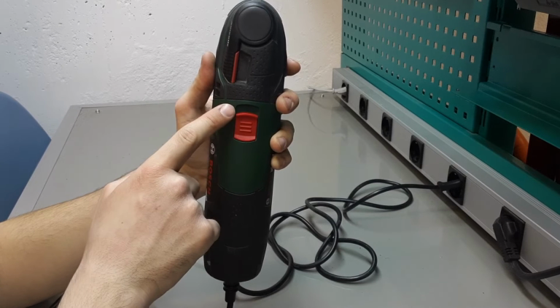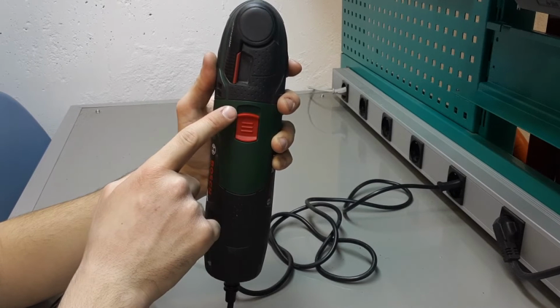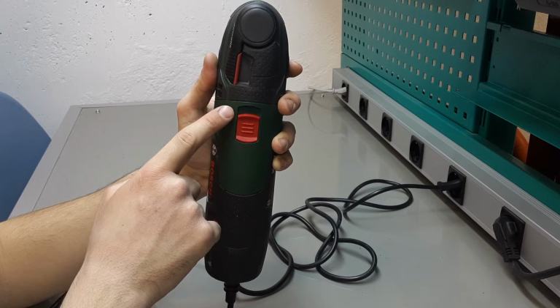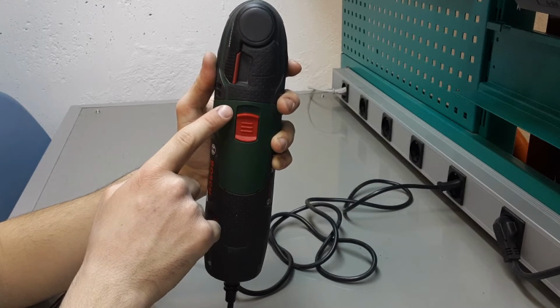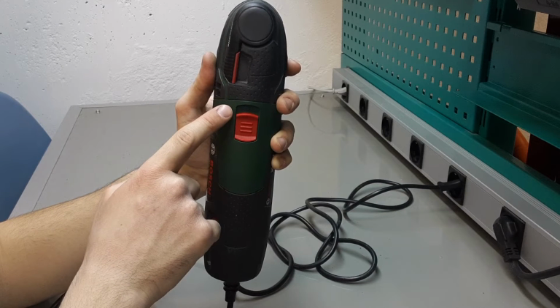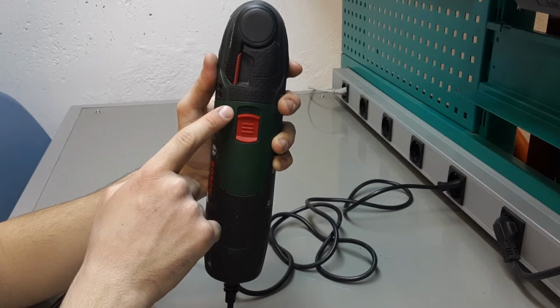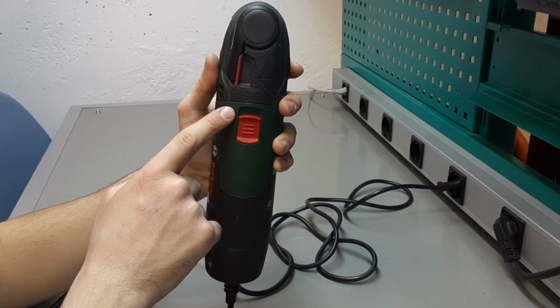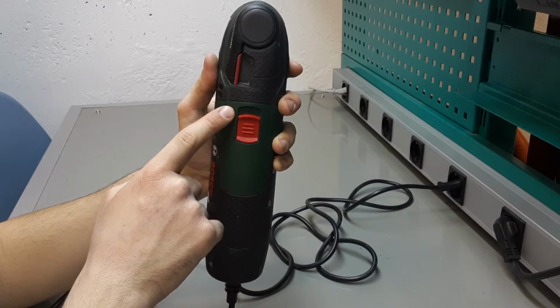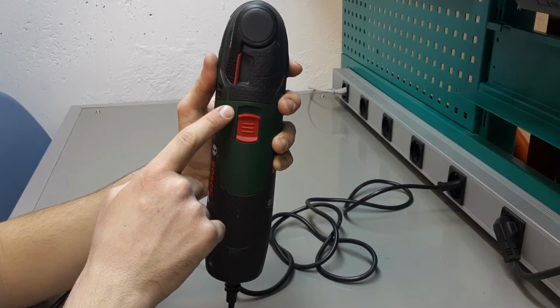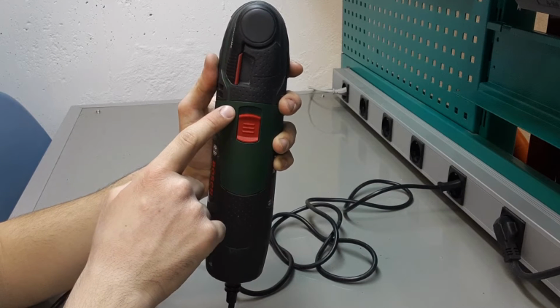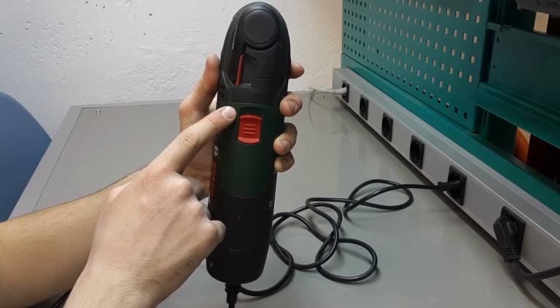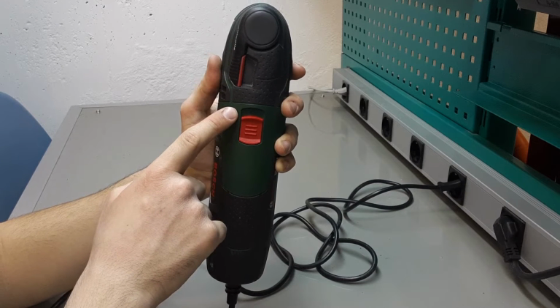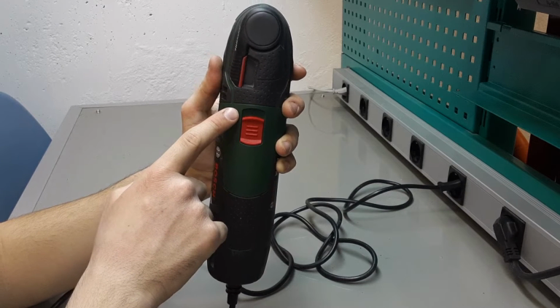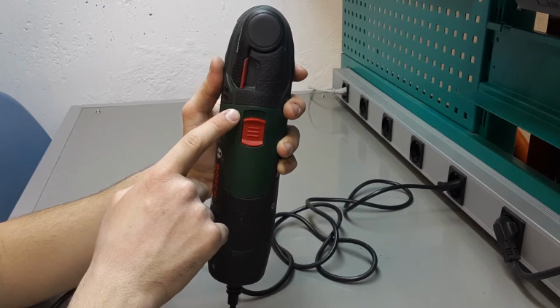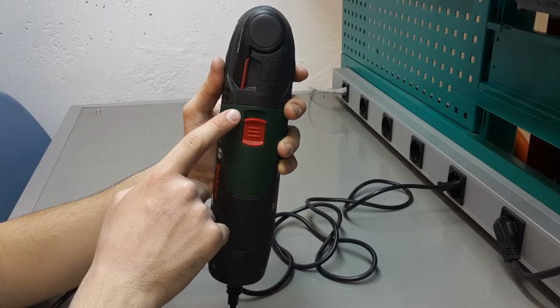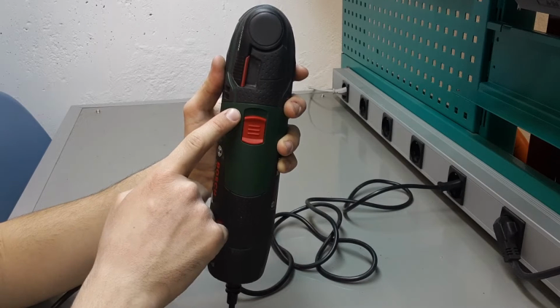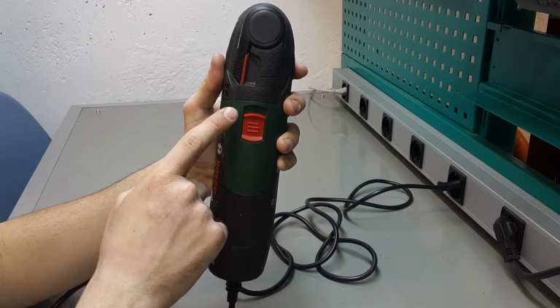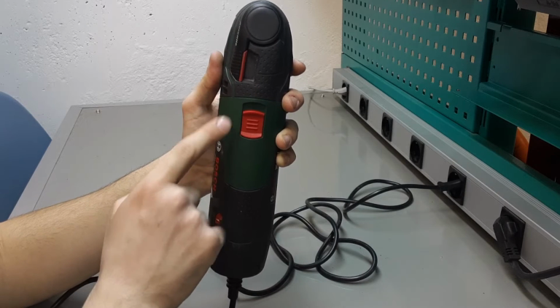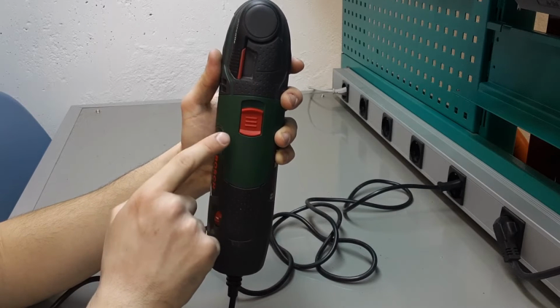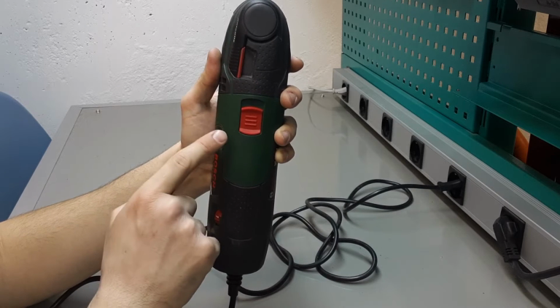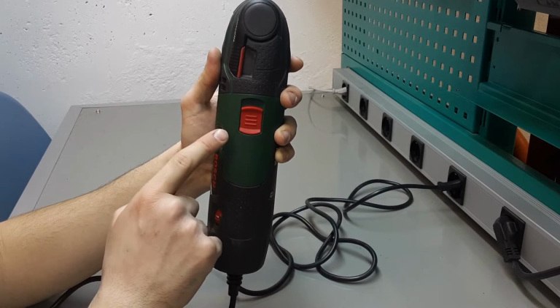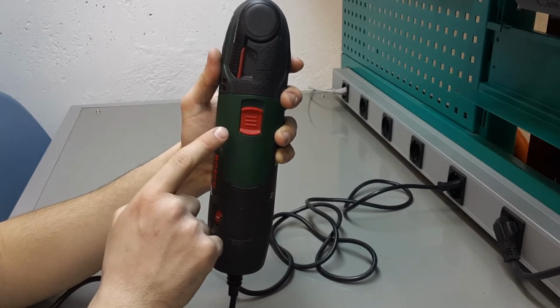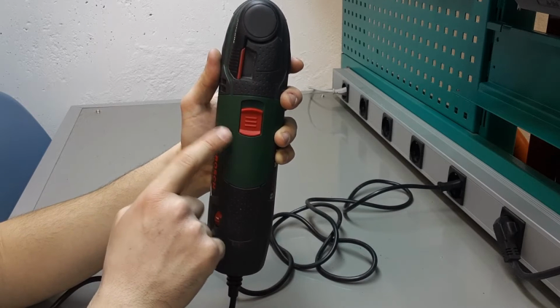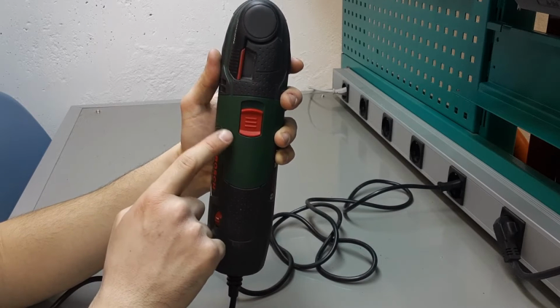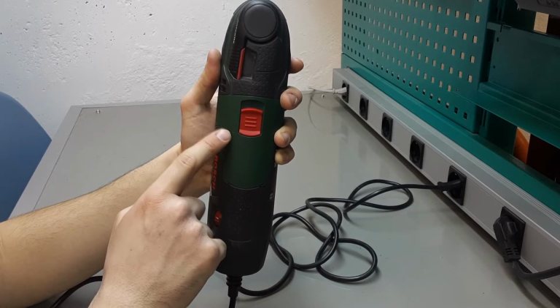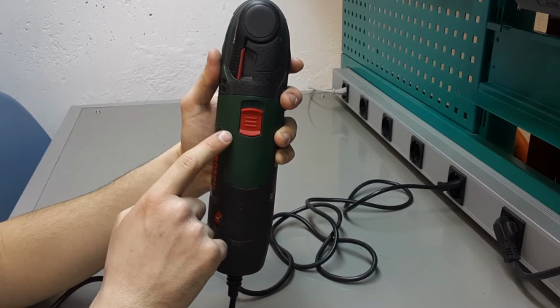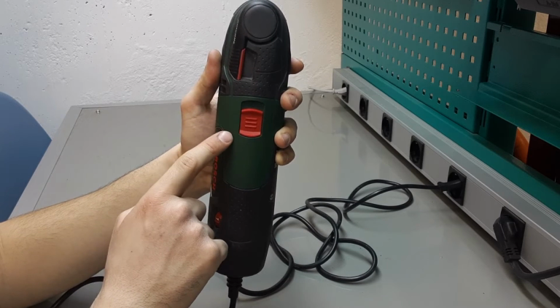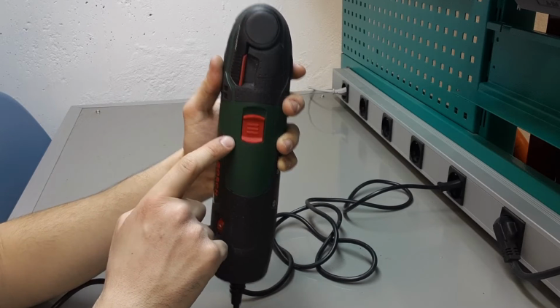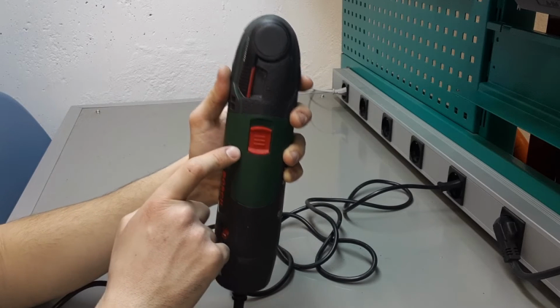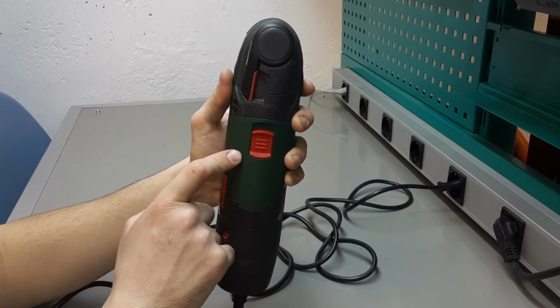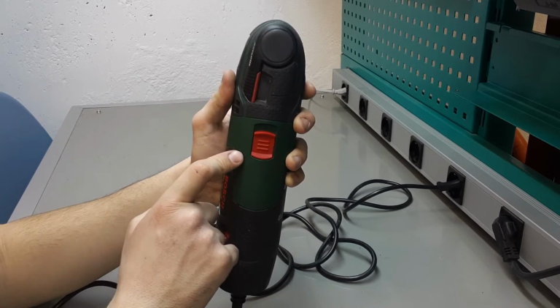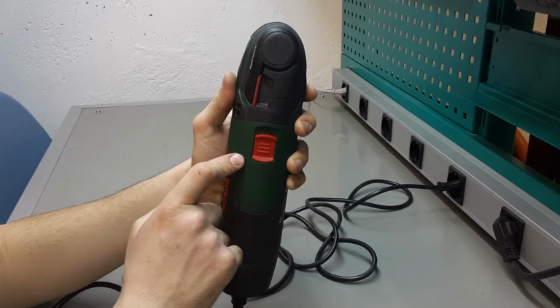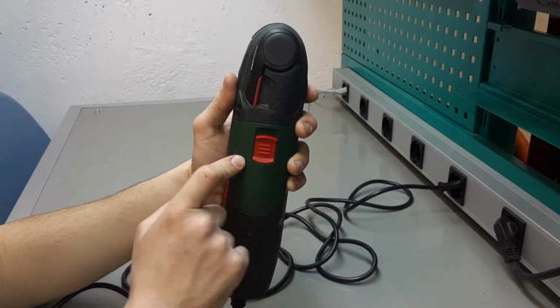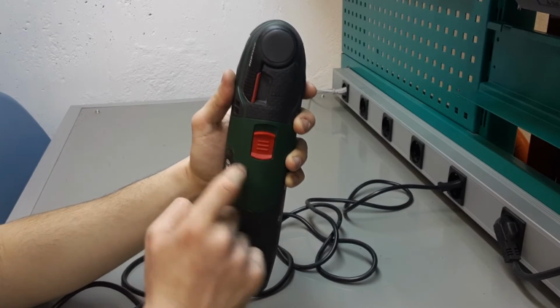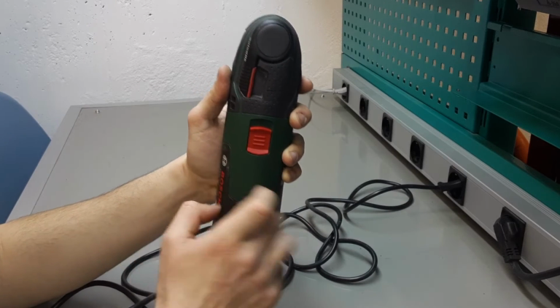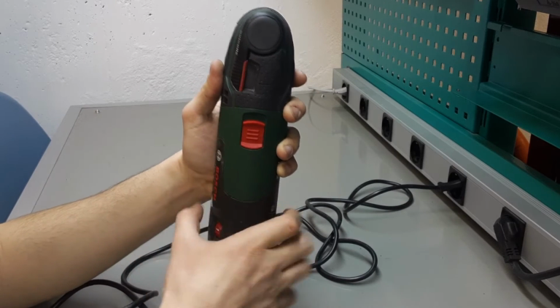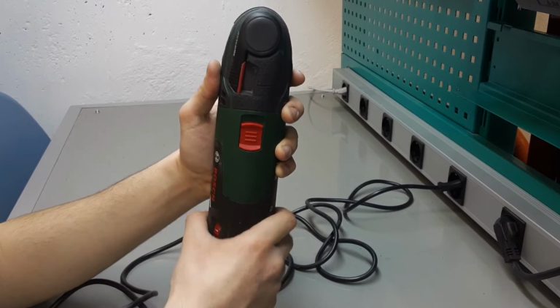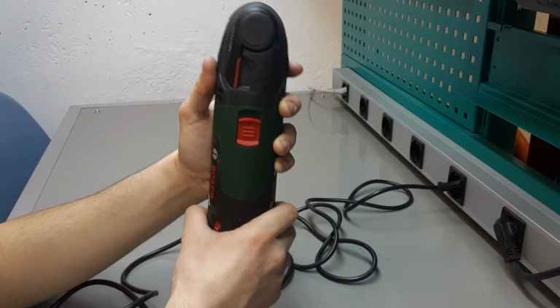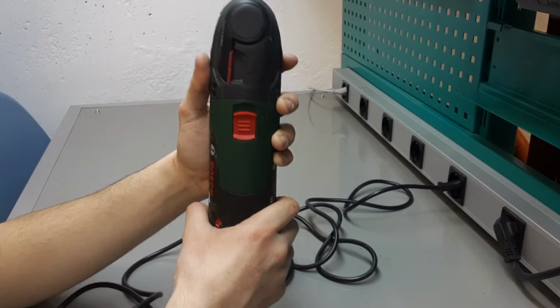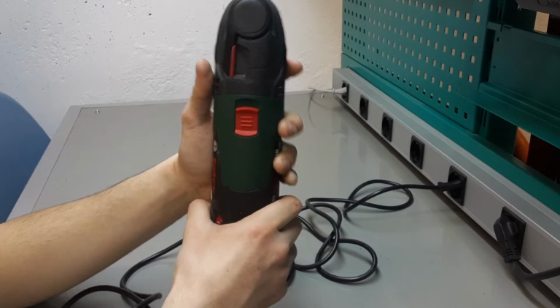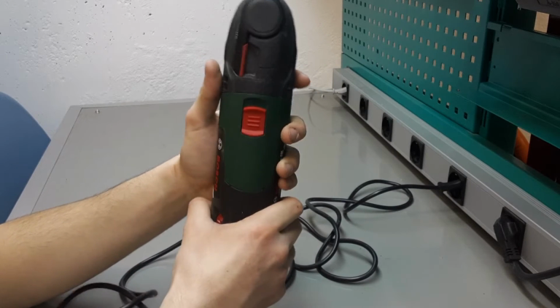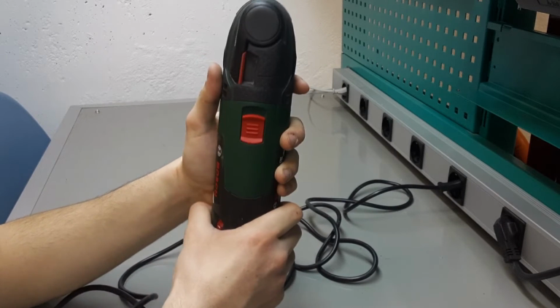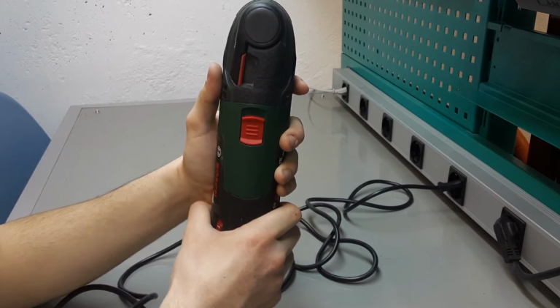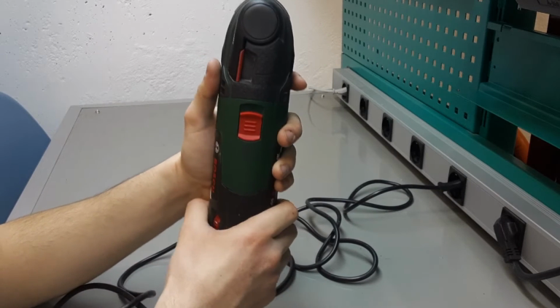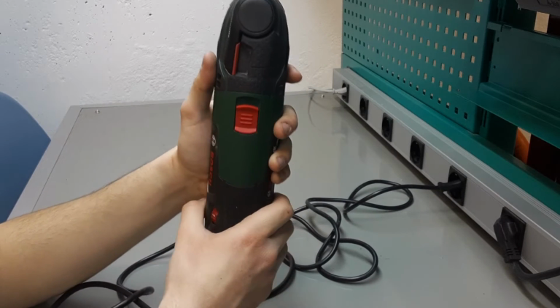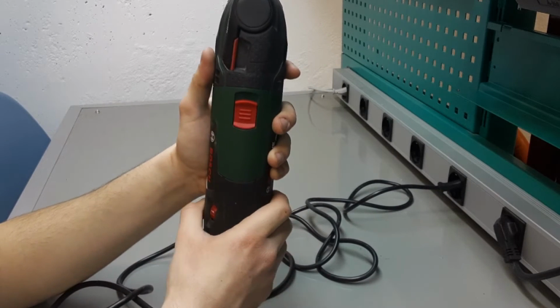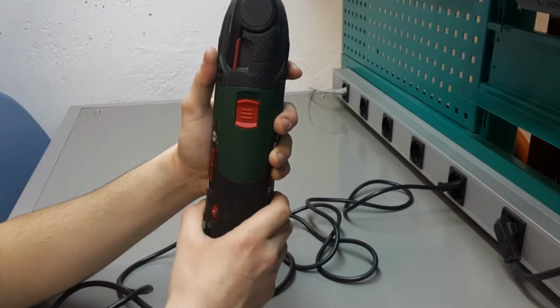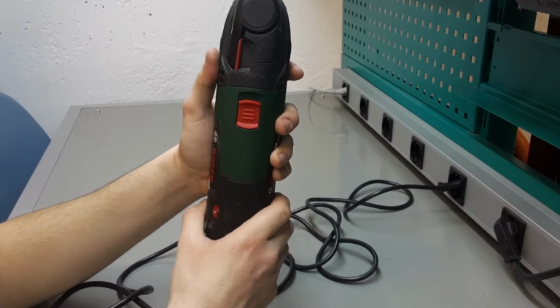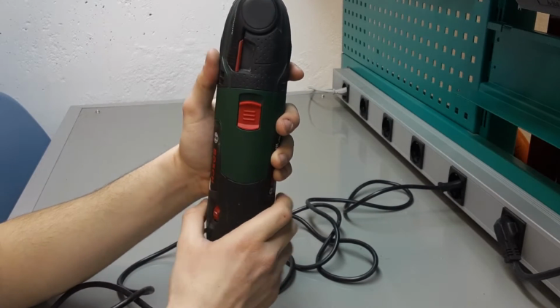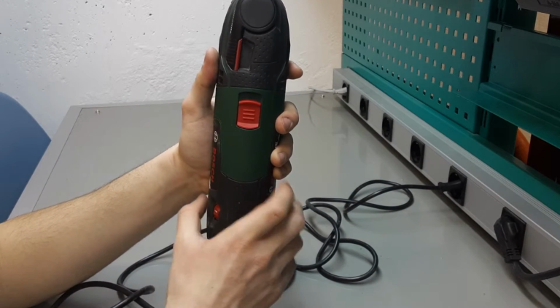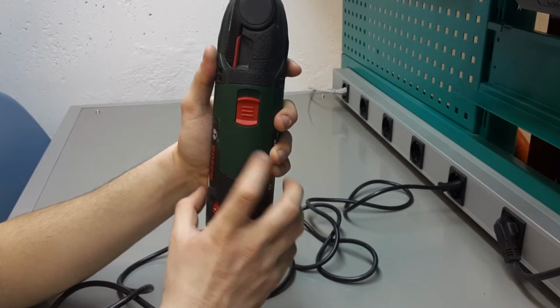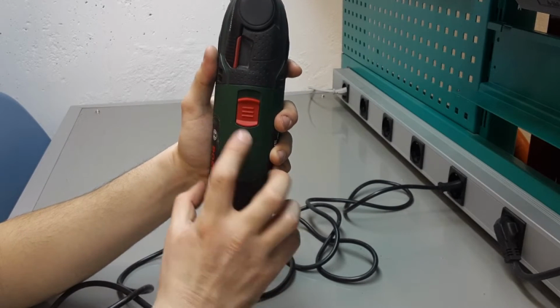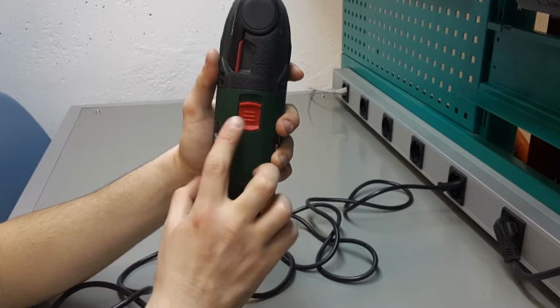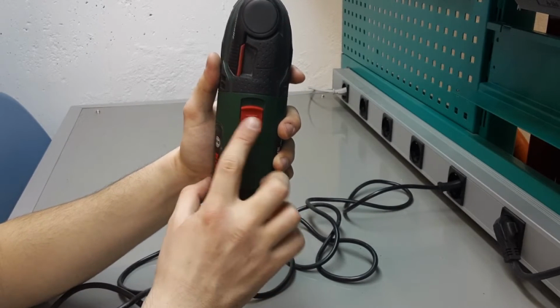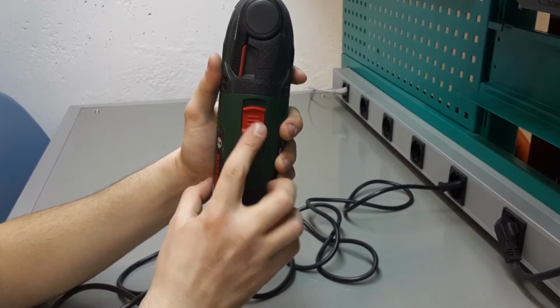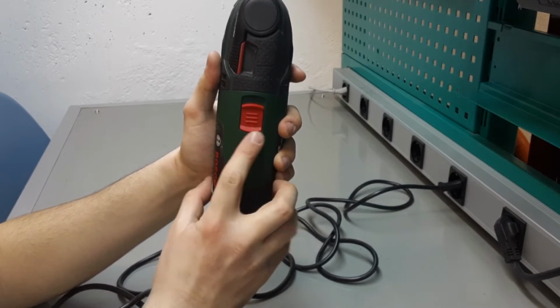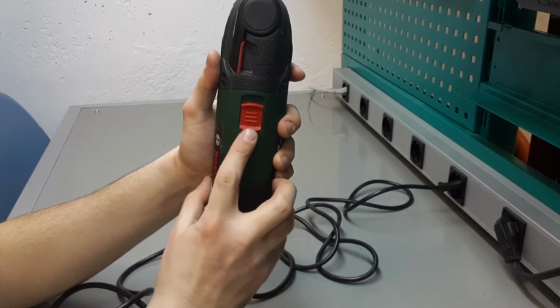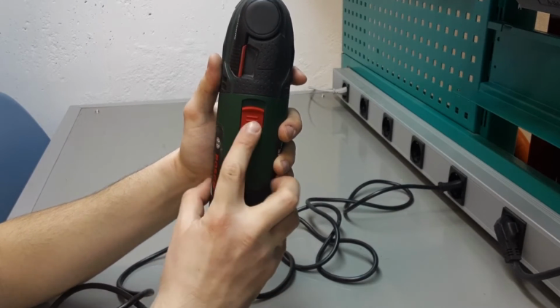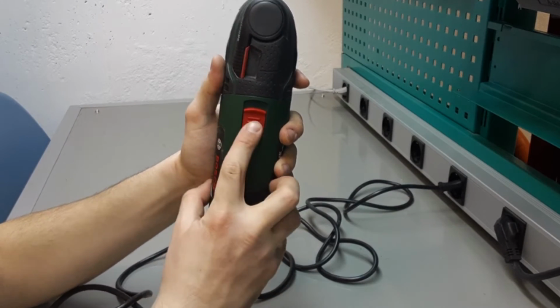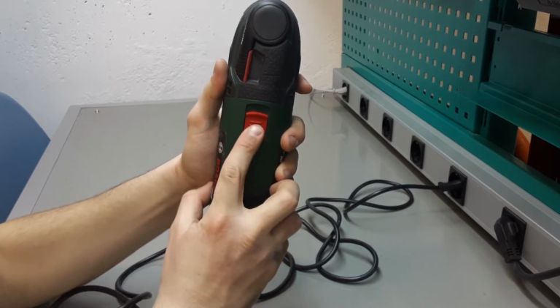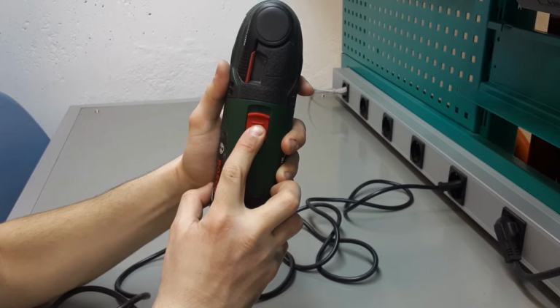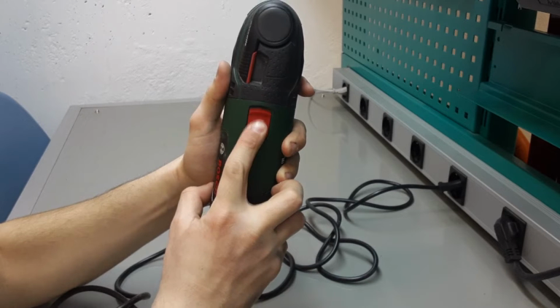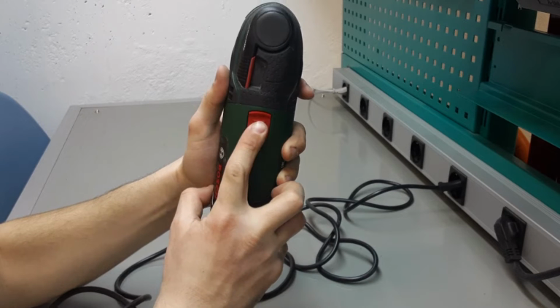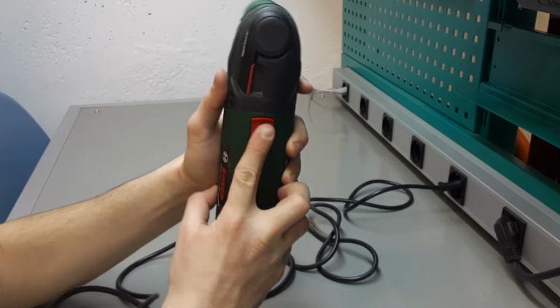The device can be turned on using this red switch. Zero indicates the off state, whereas one indicates the on state.